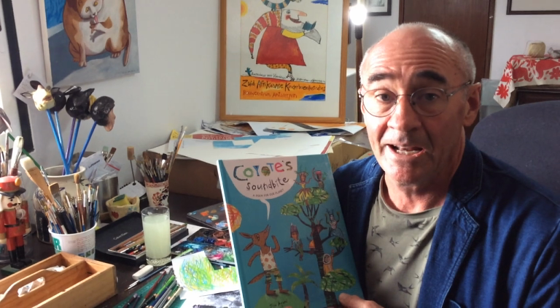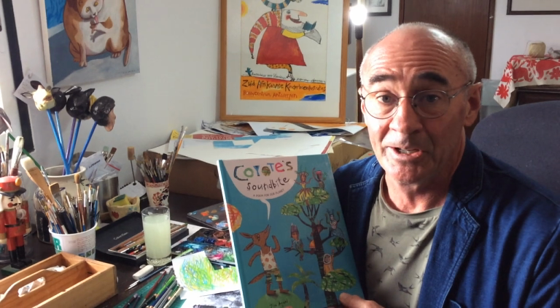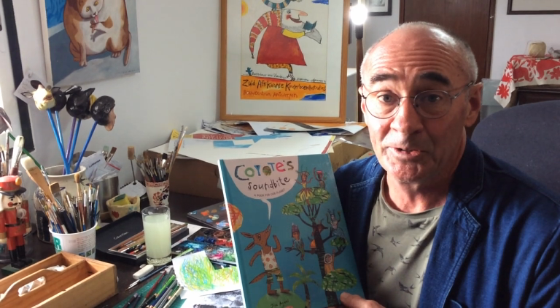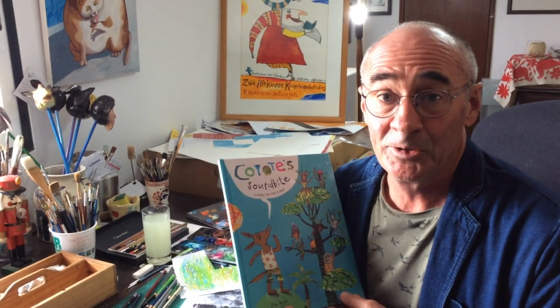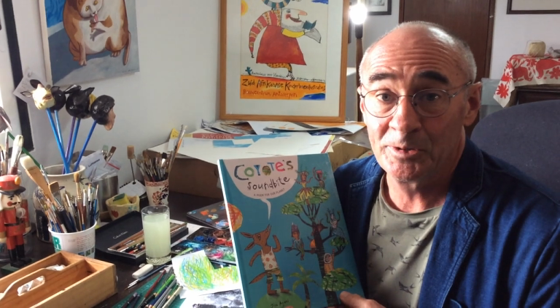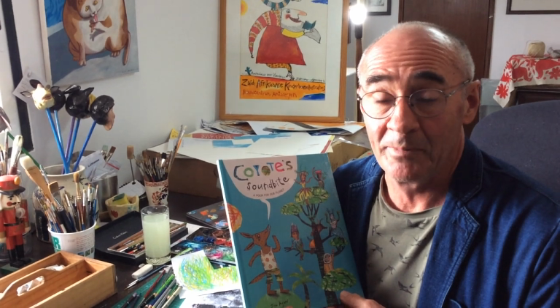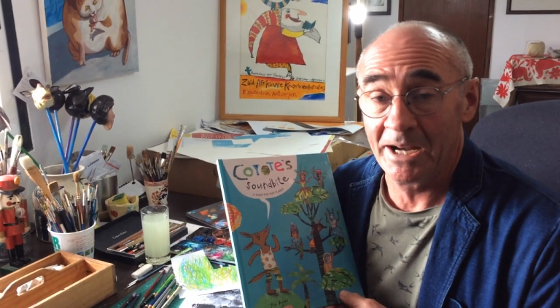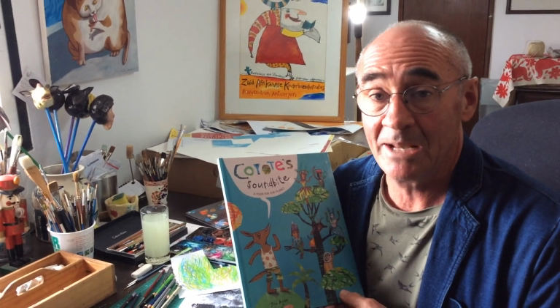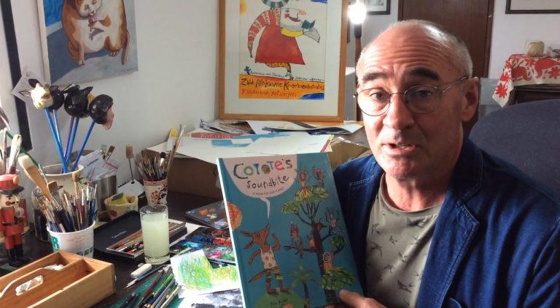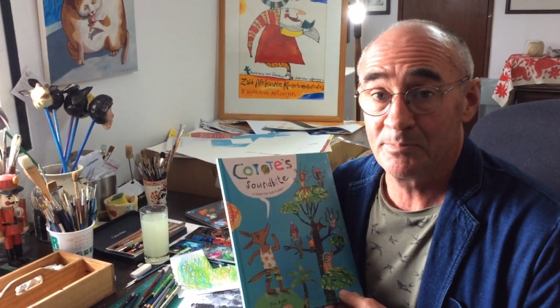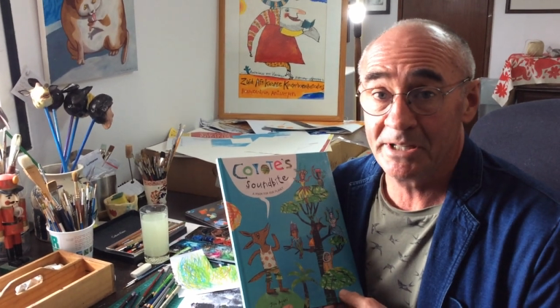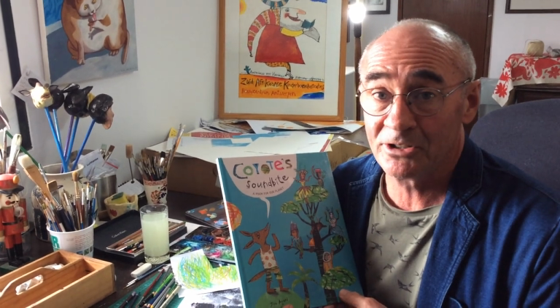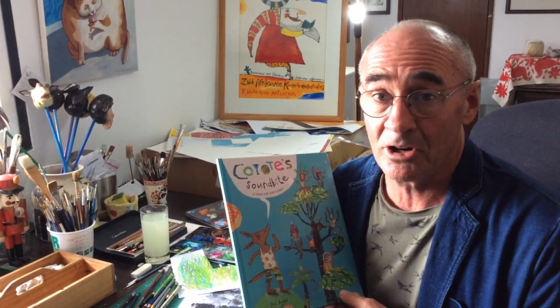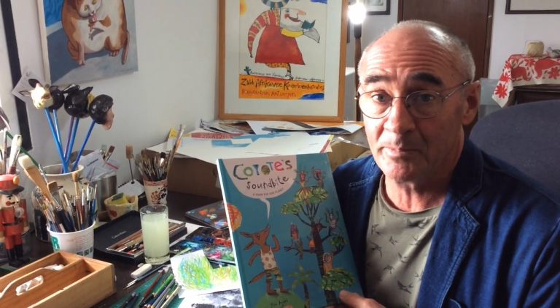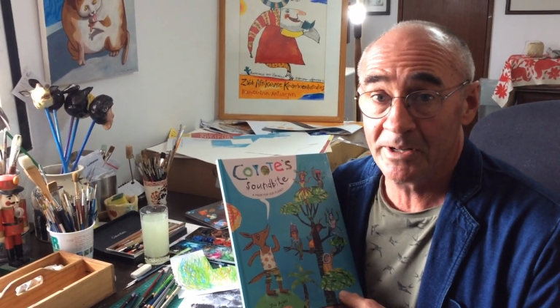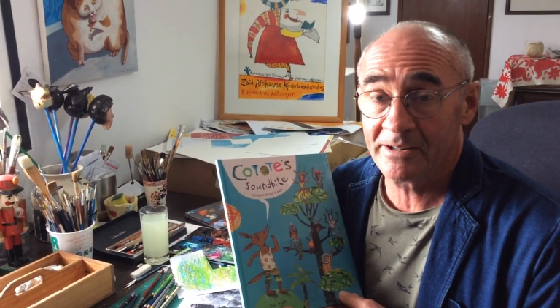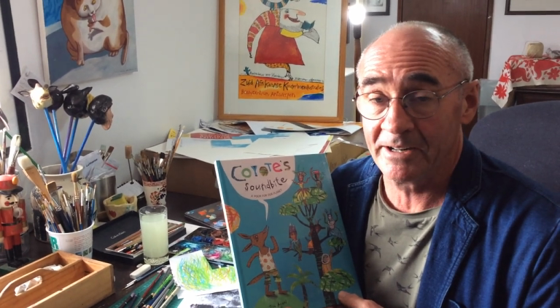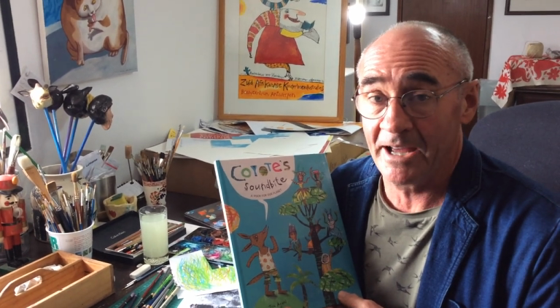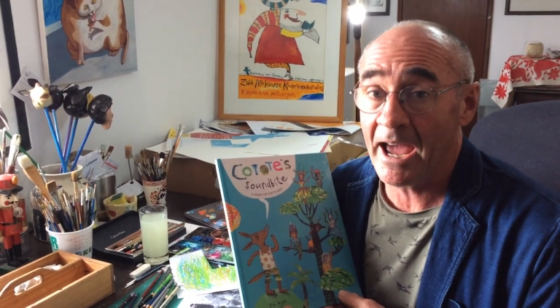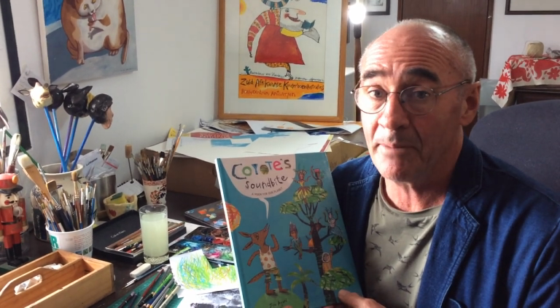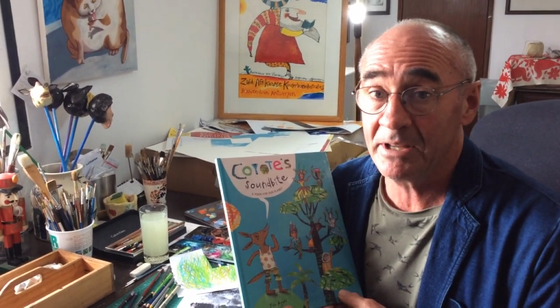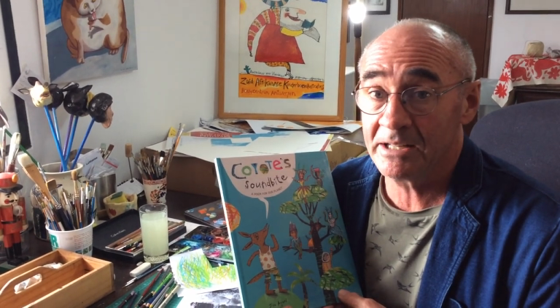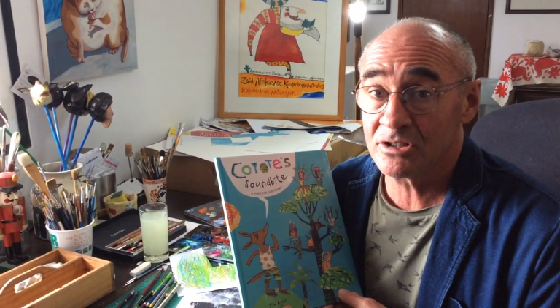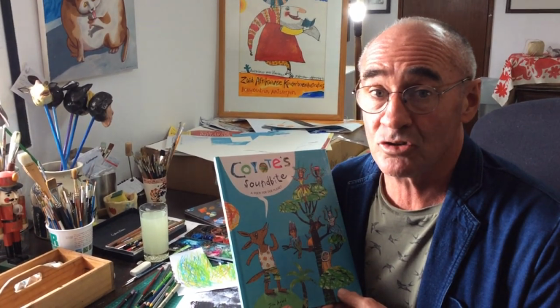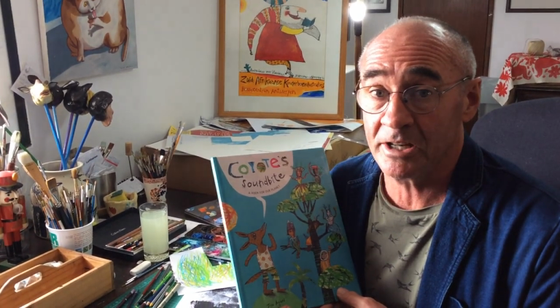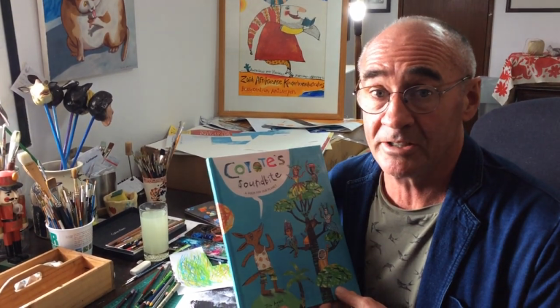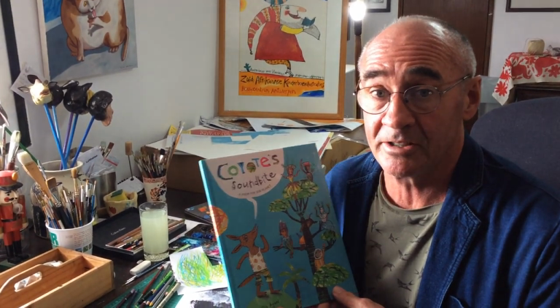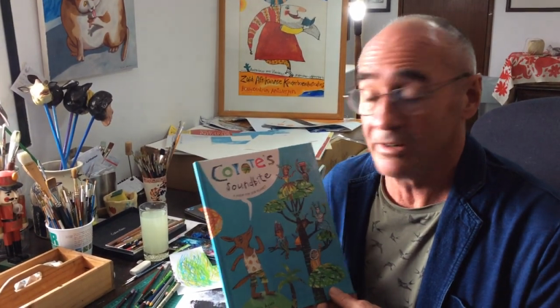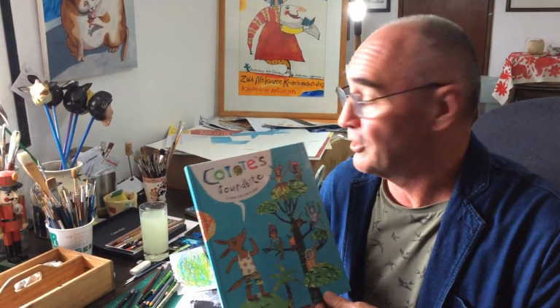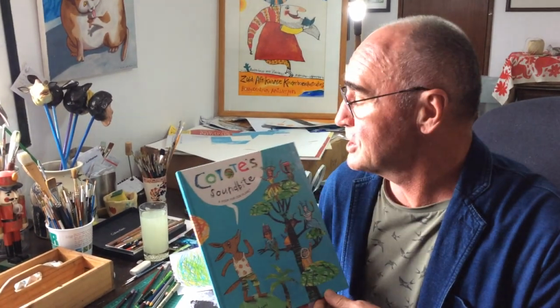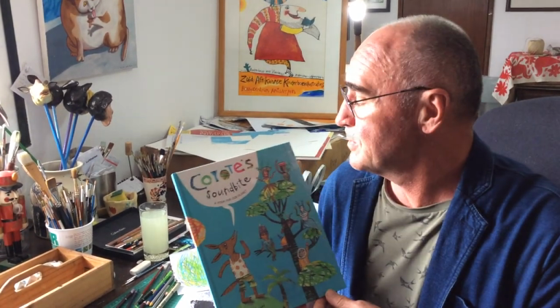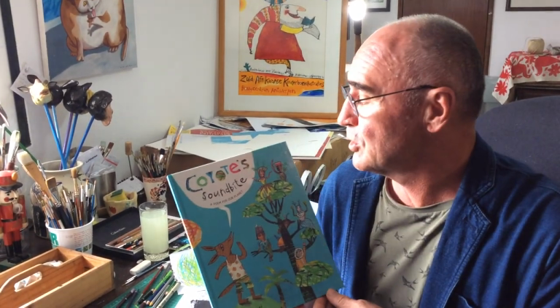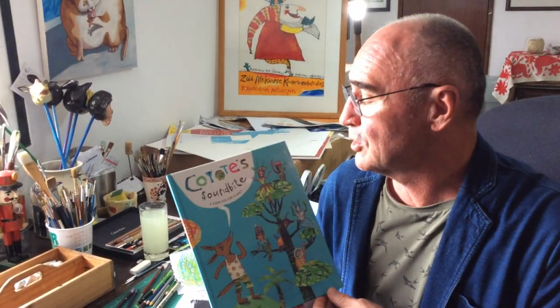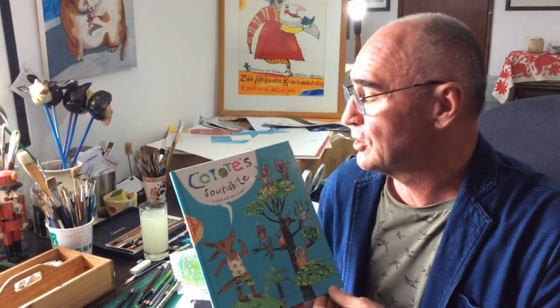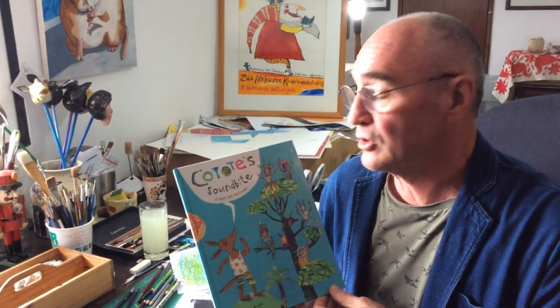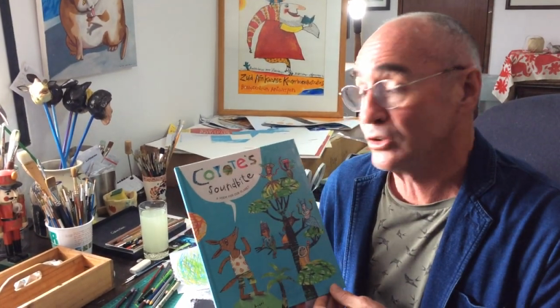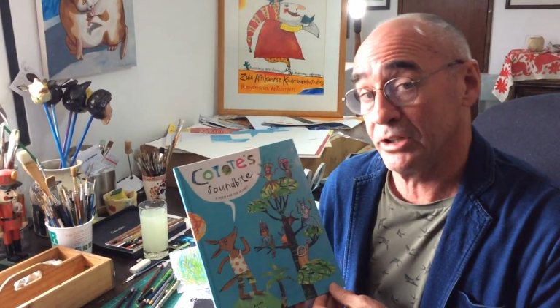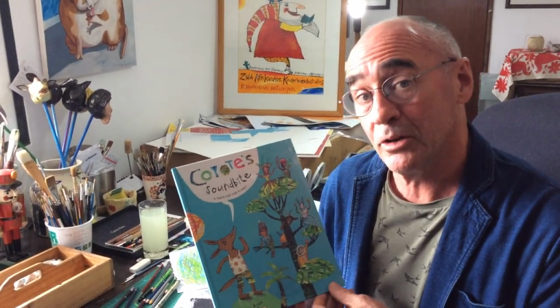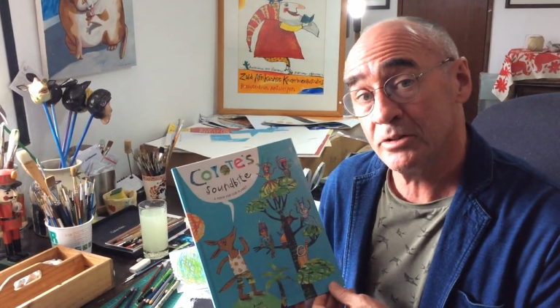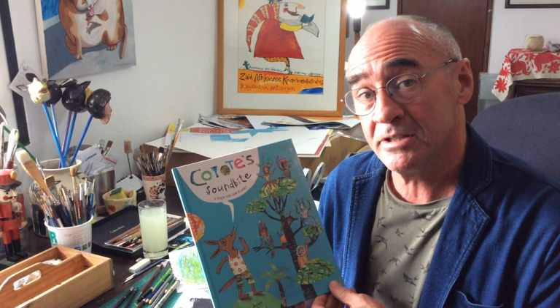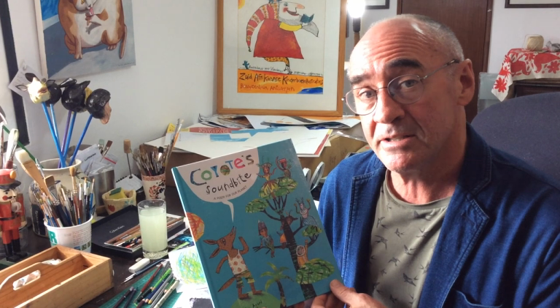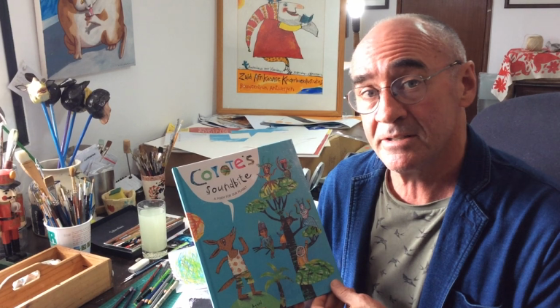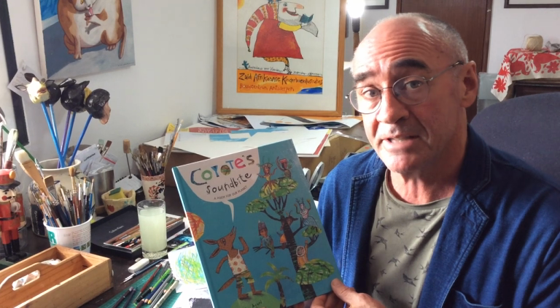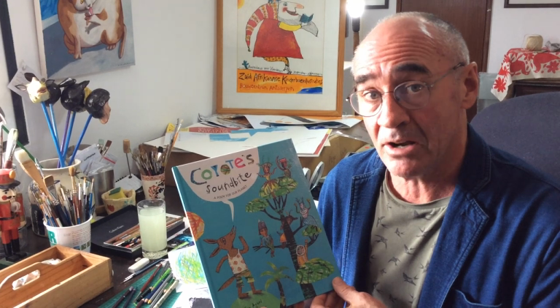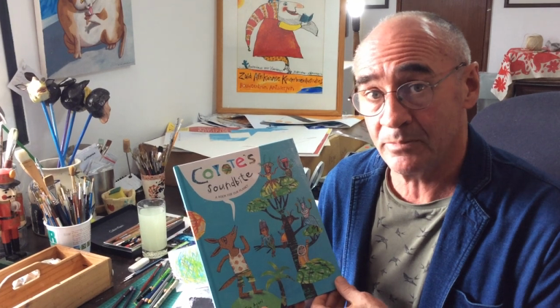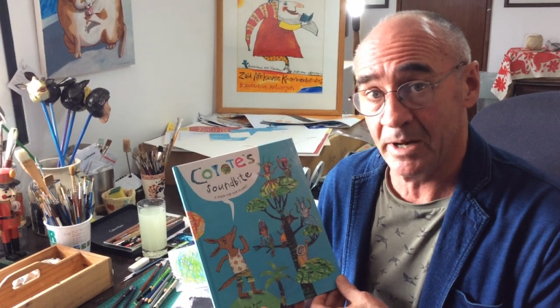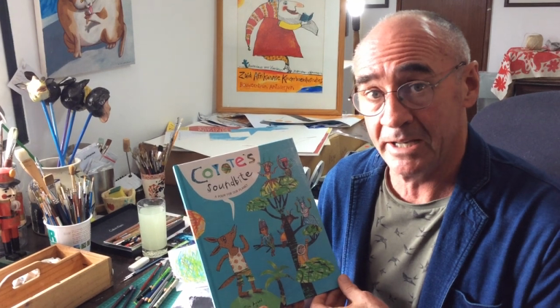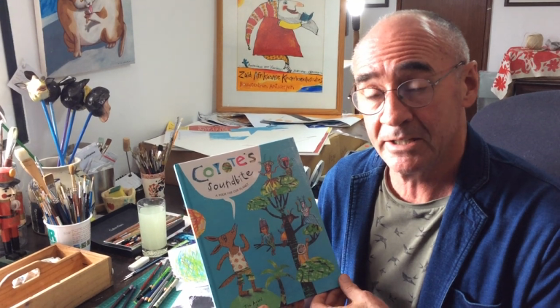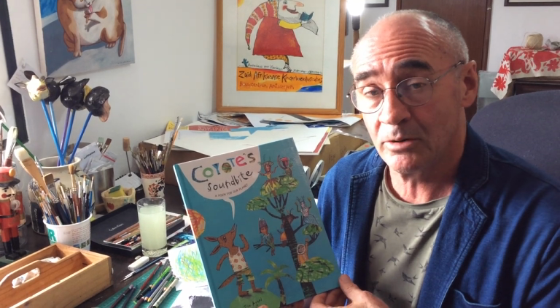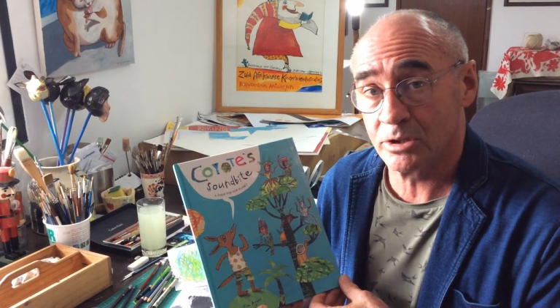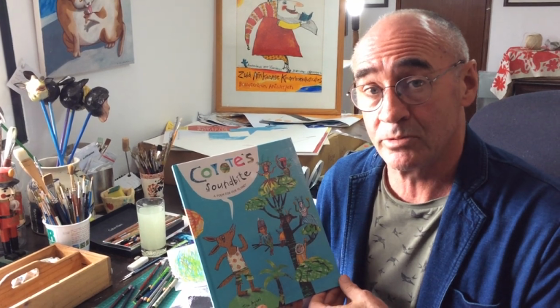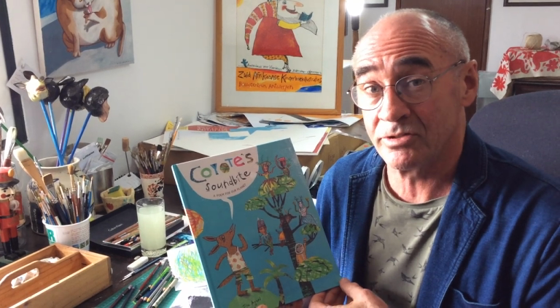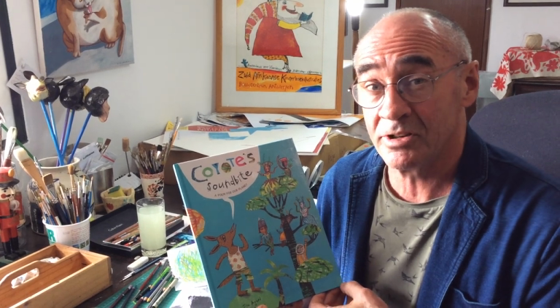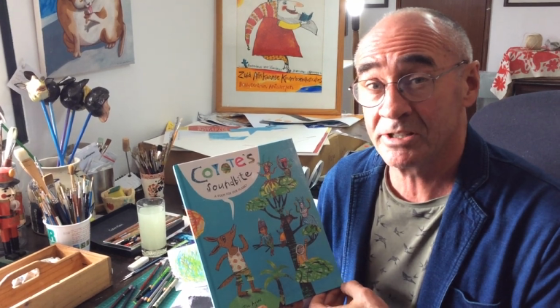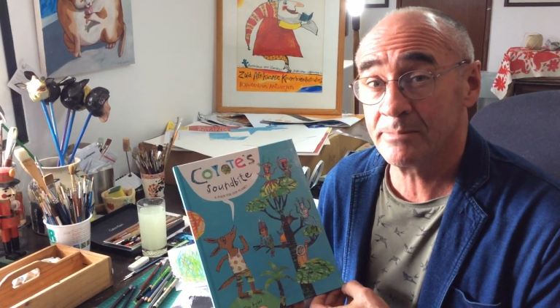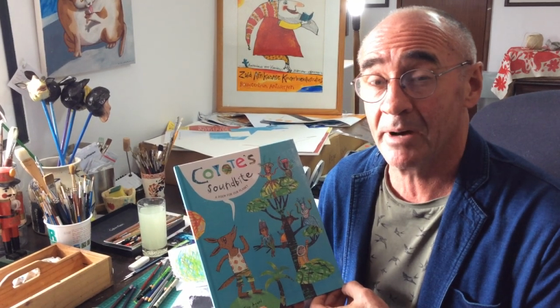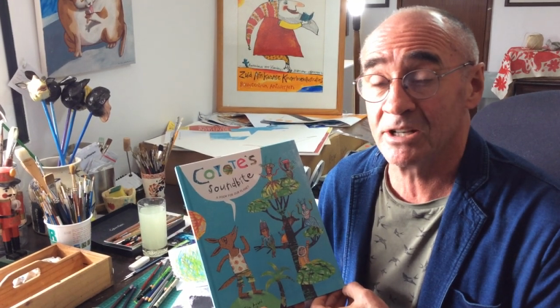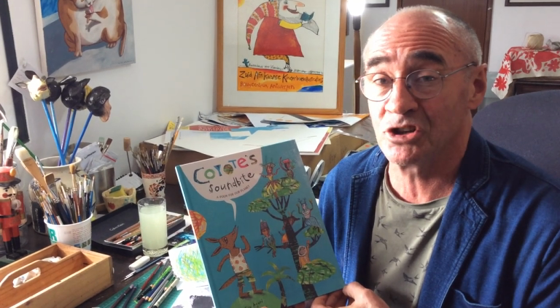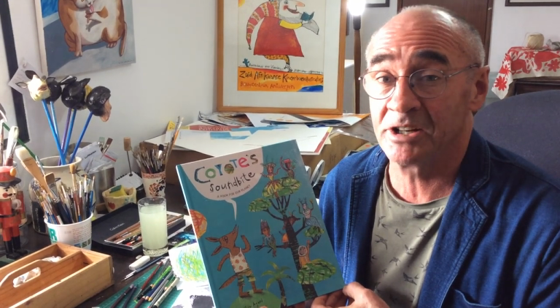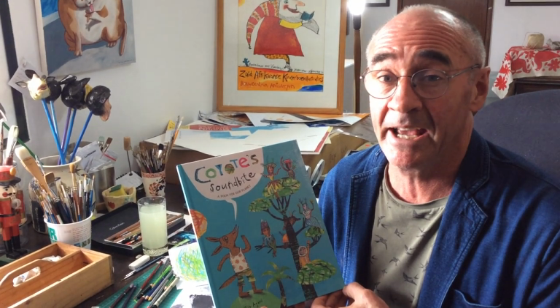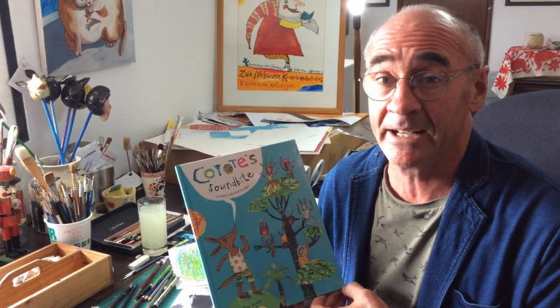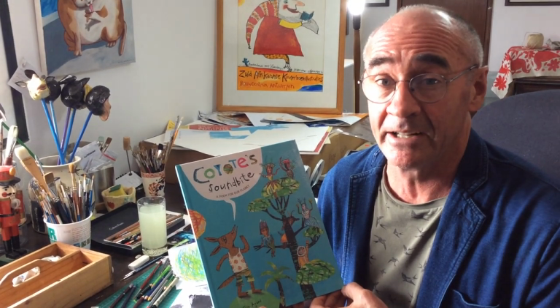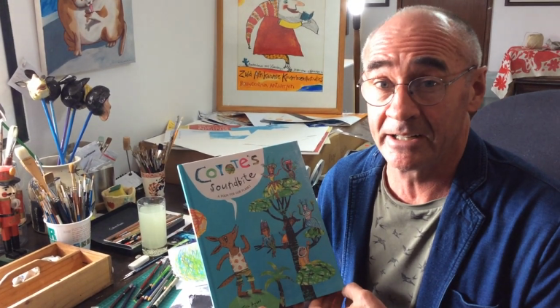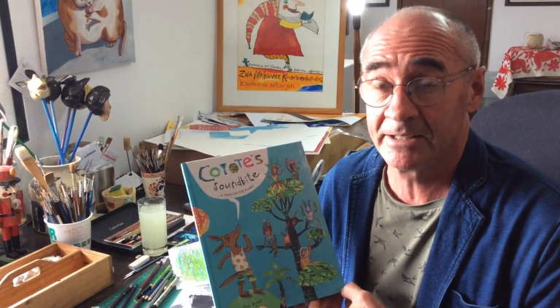Hello, my name is Pete Grobler and I am the illustrator of this book, Coyote's Soundbite, which was written by John Agard.